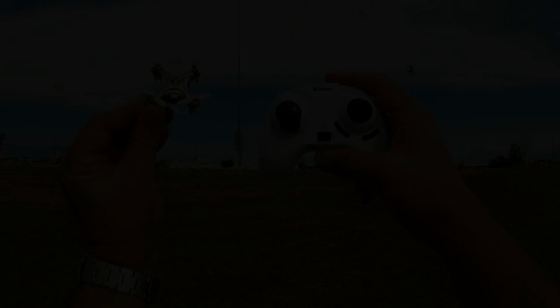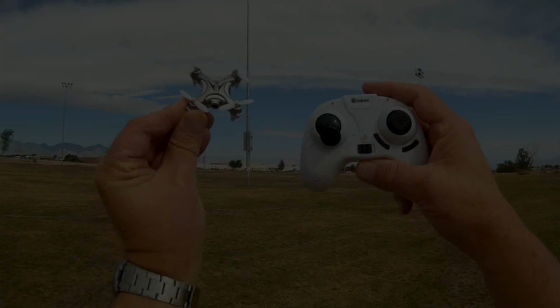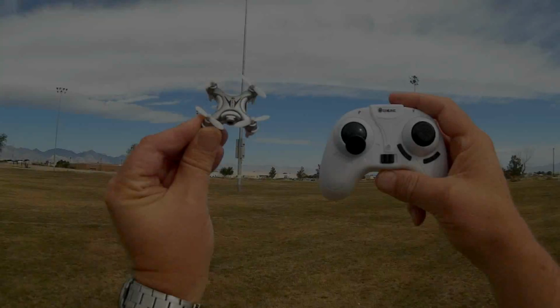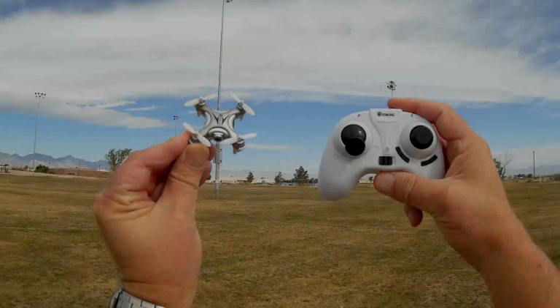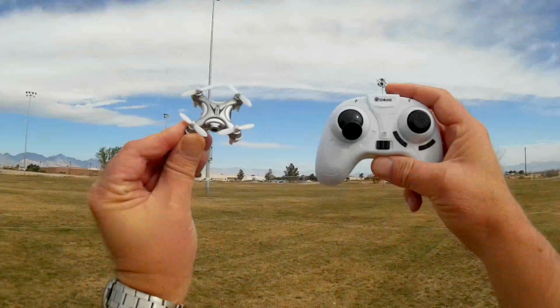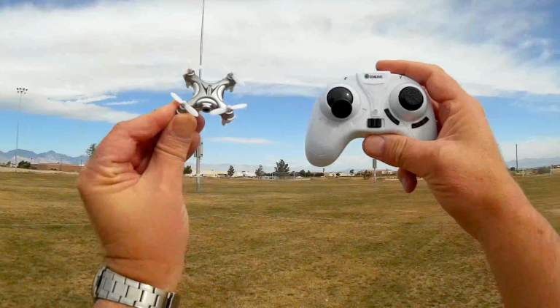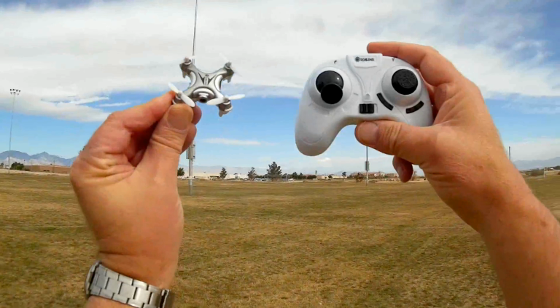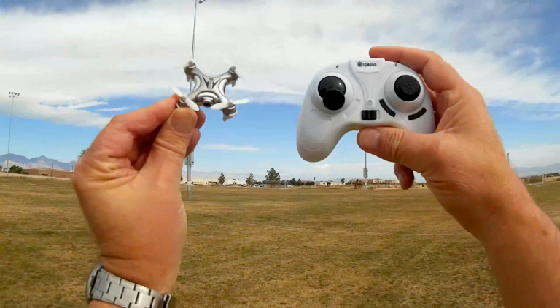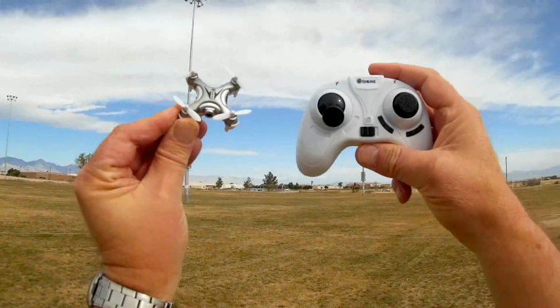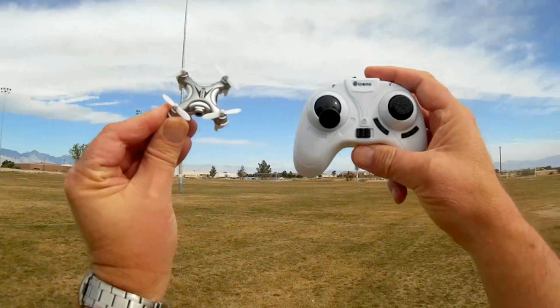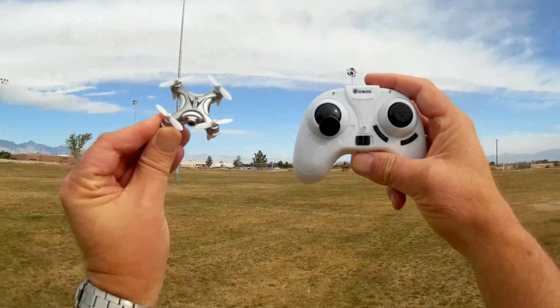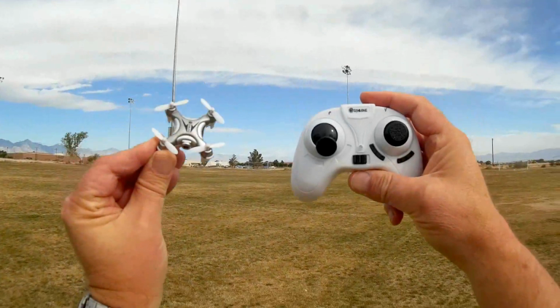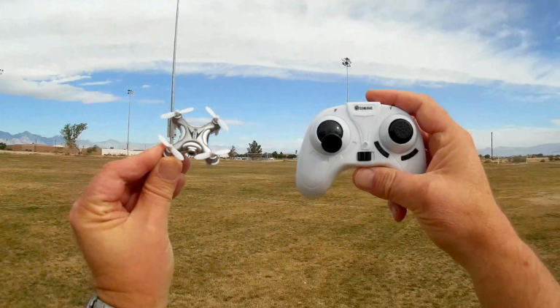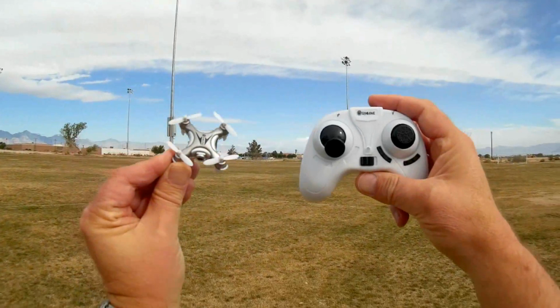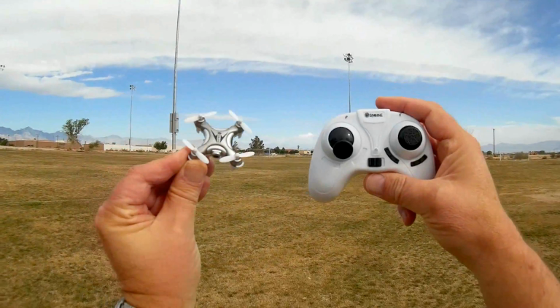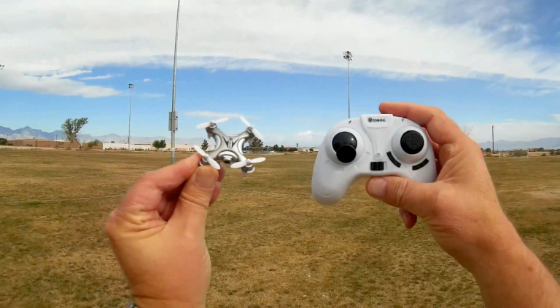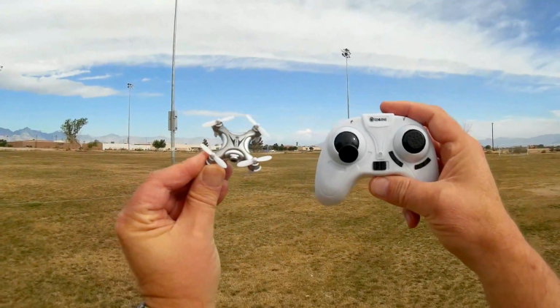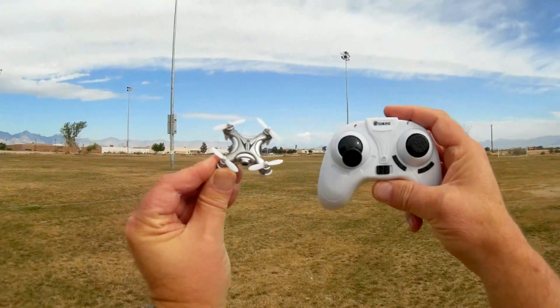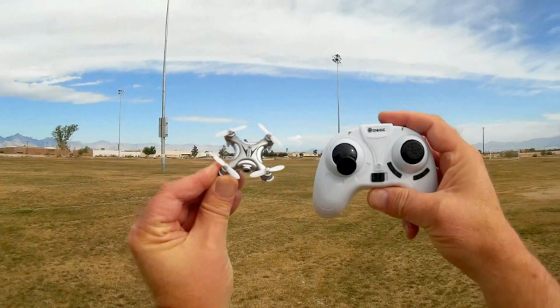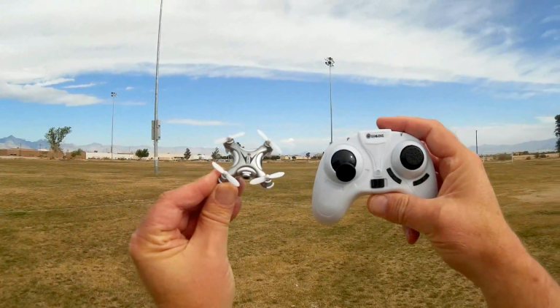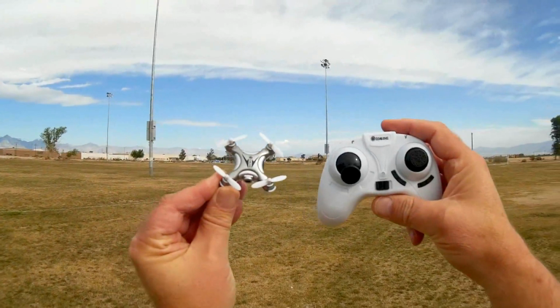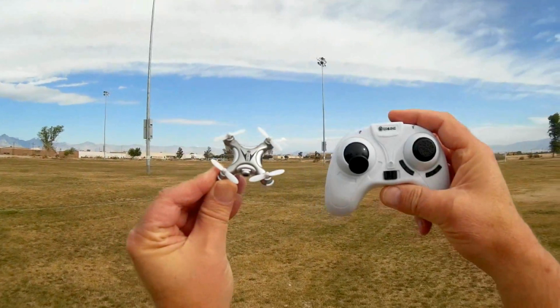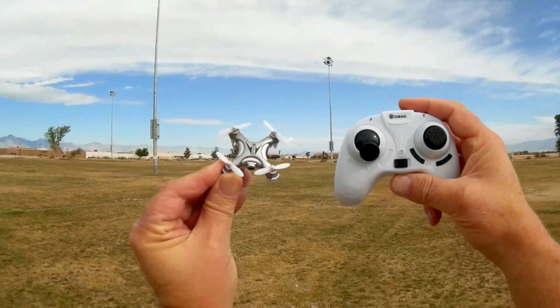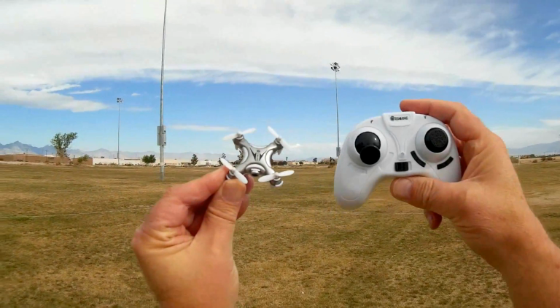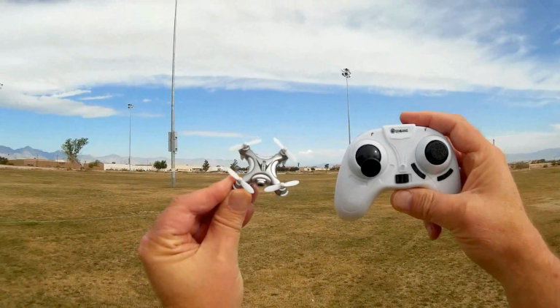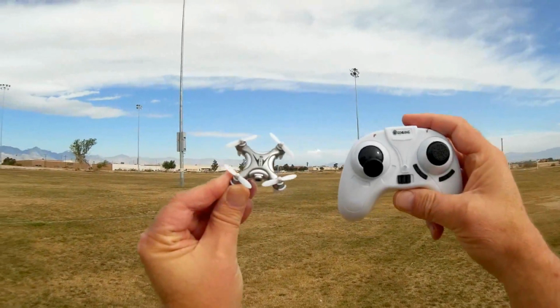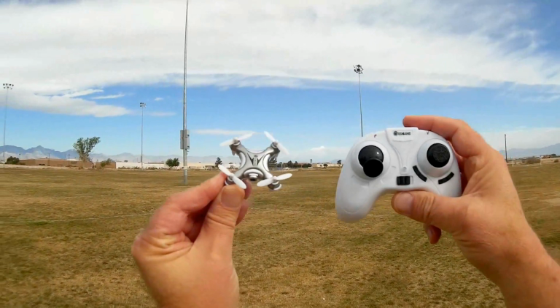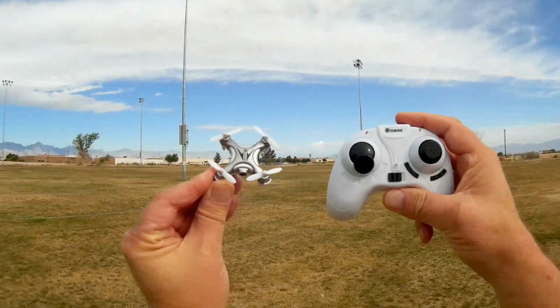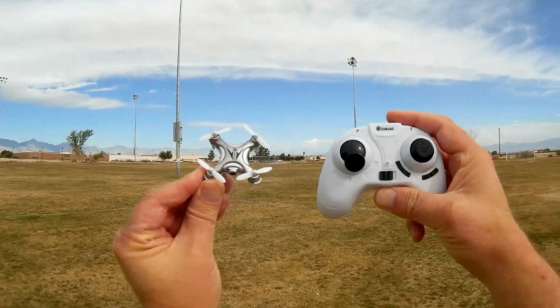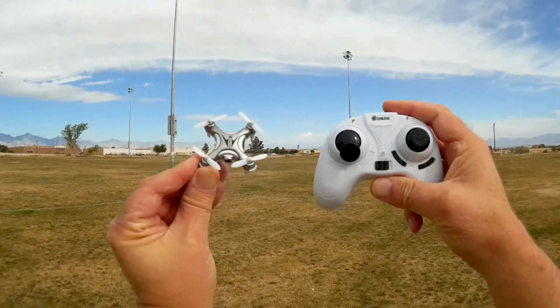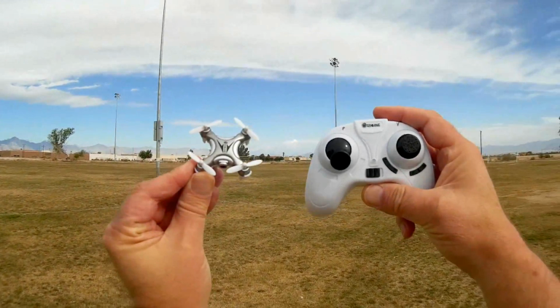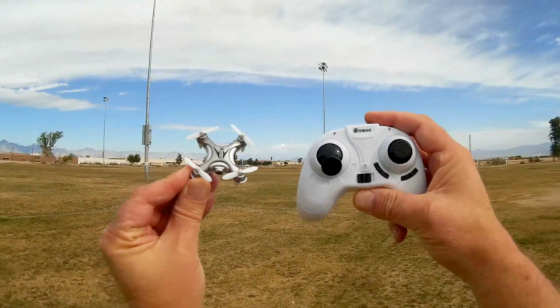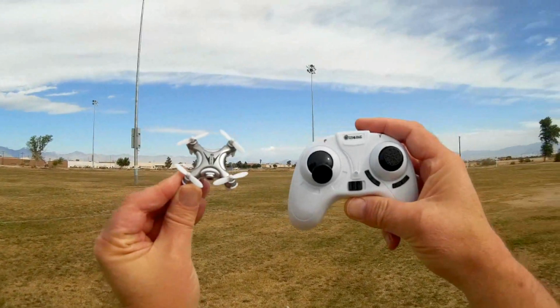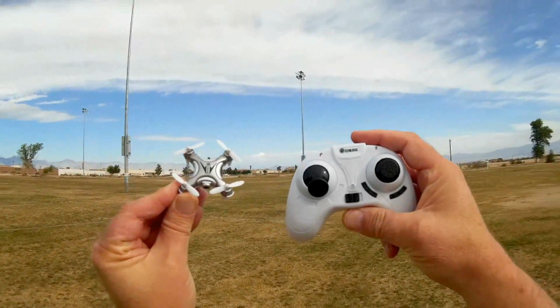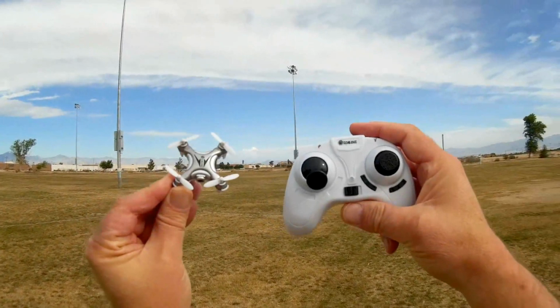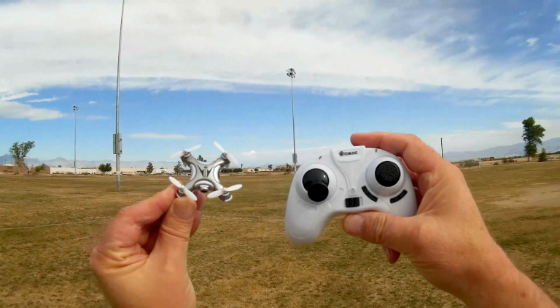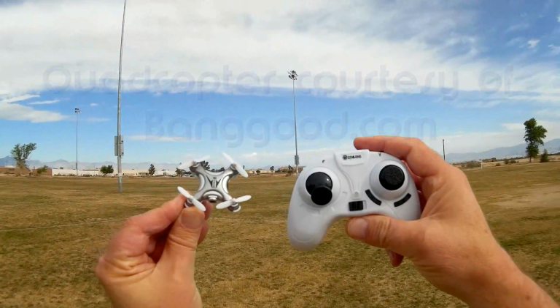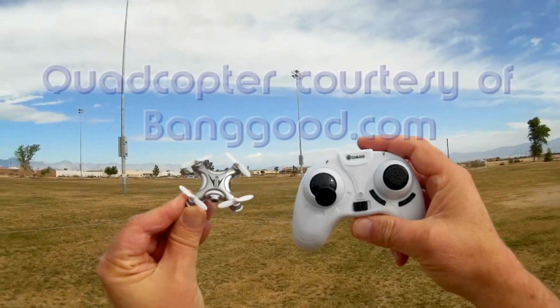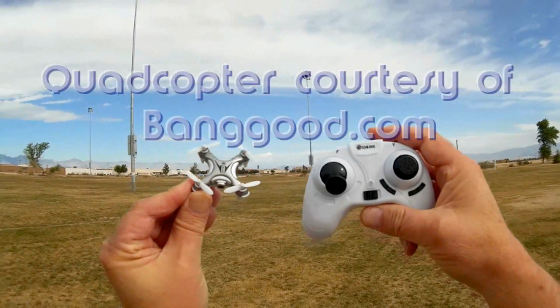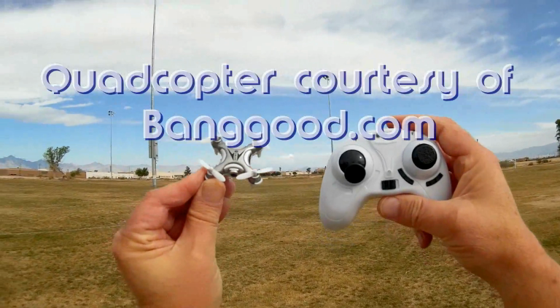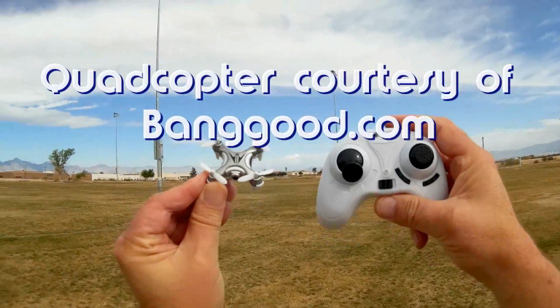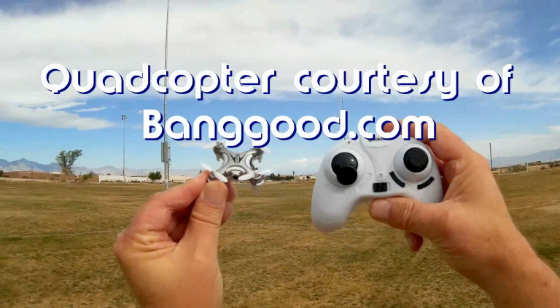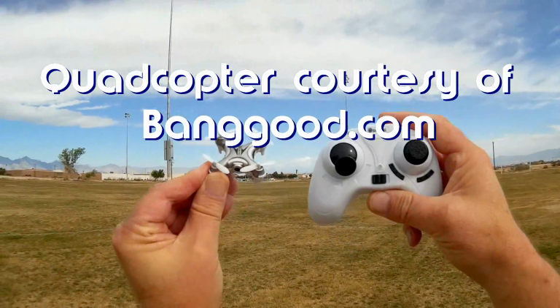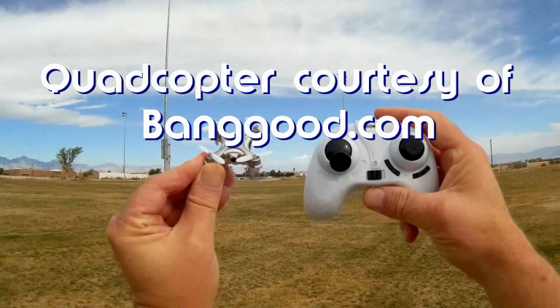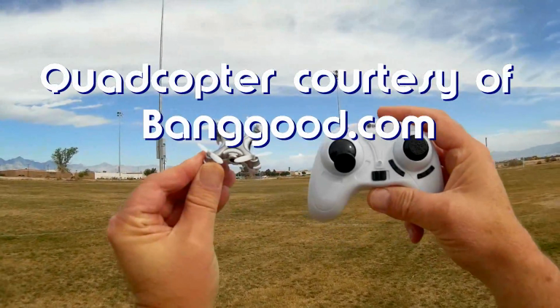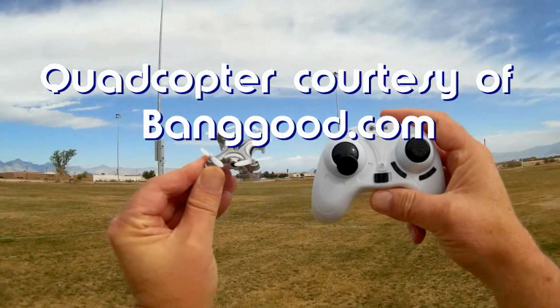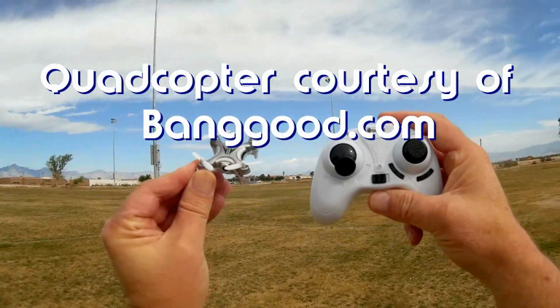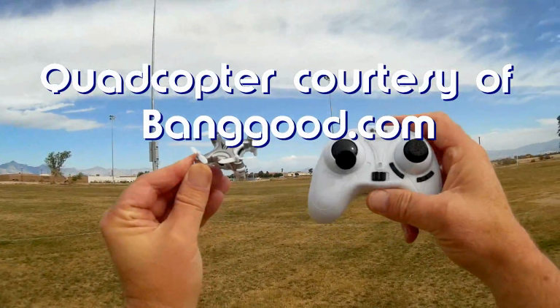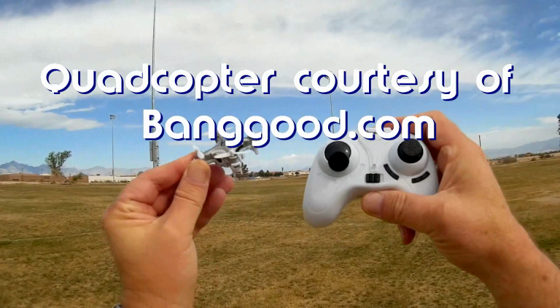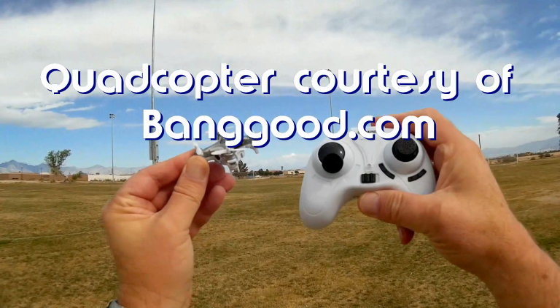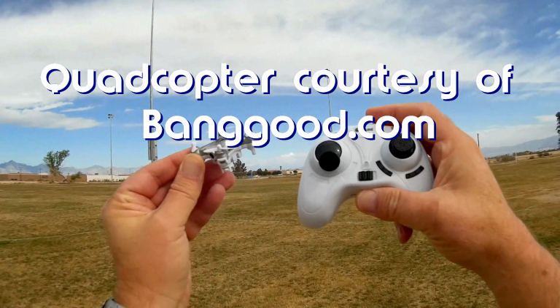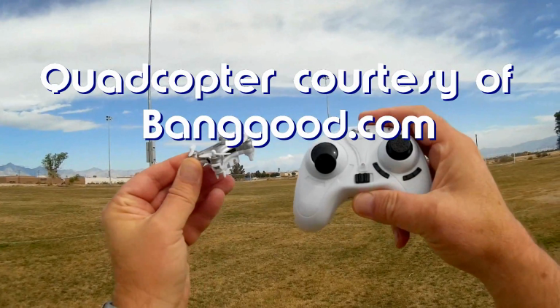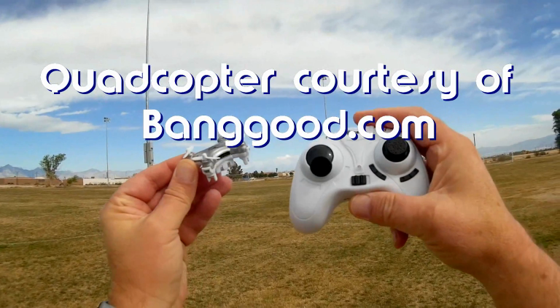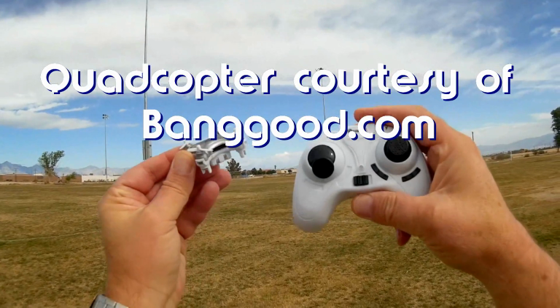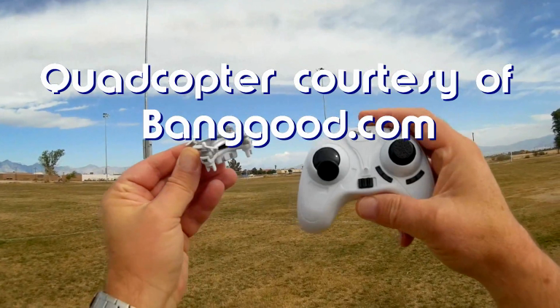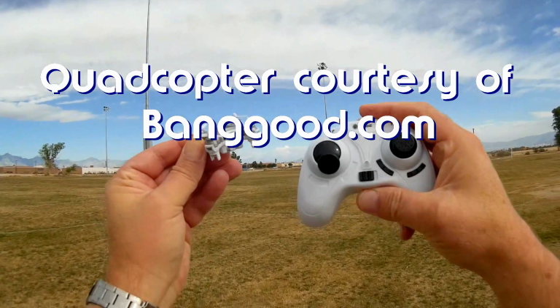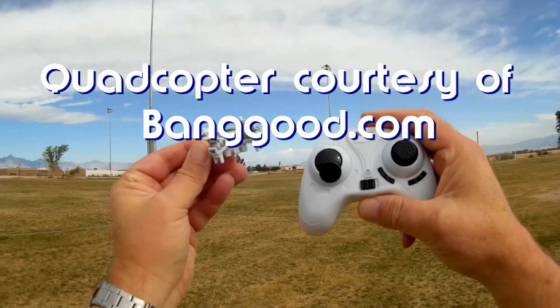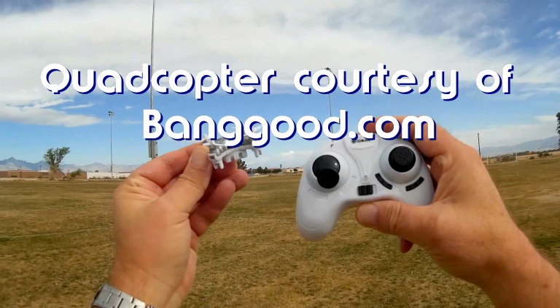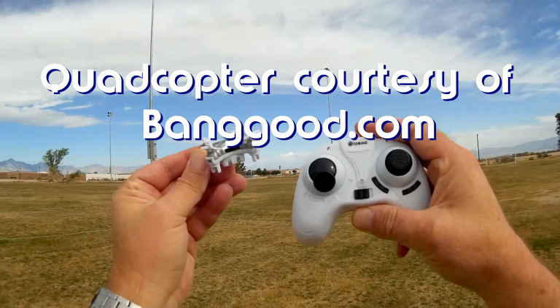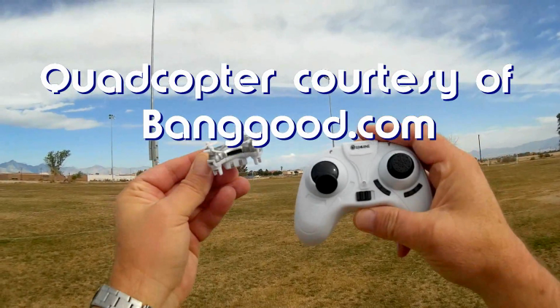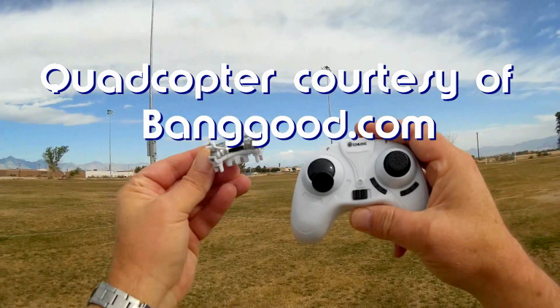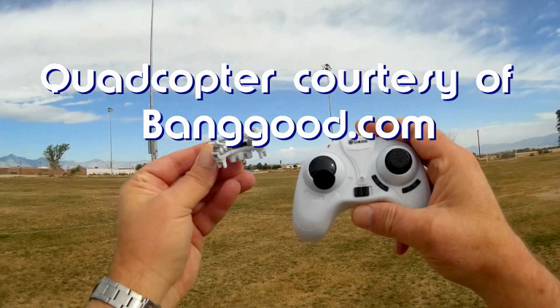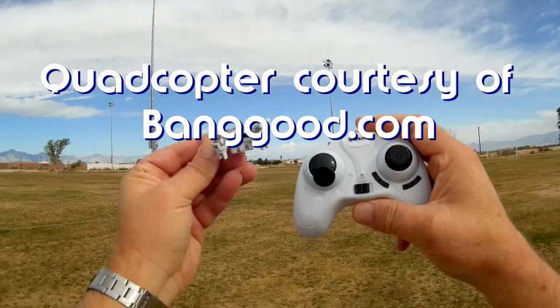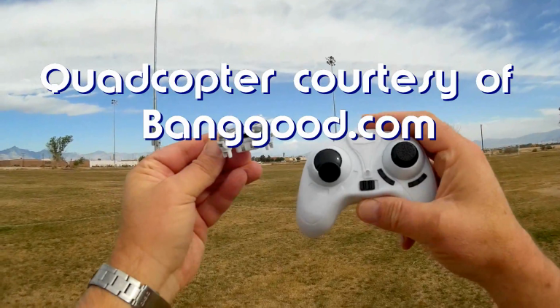Good morning, Quadcopter 101 here. What I got for you today is a review of a new nano micro quadcopter.